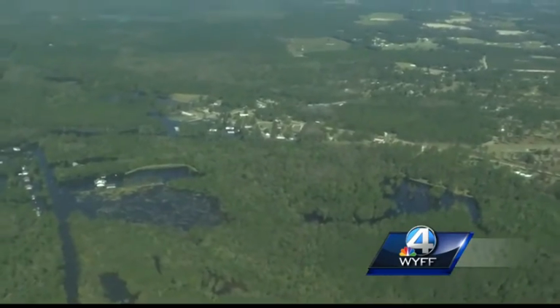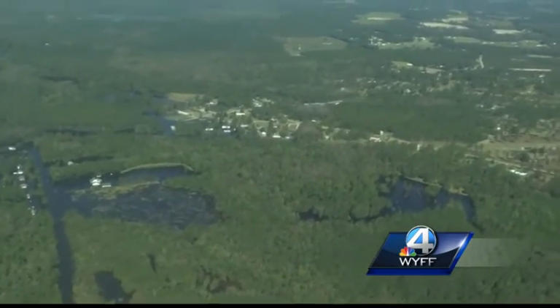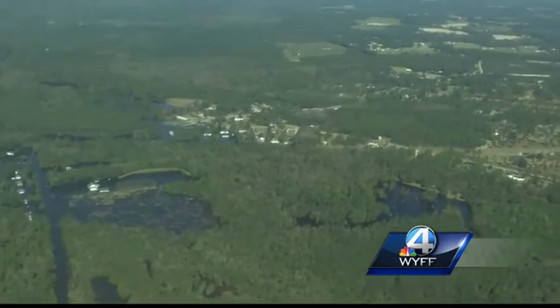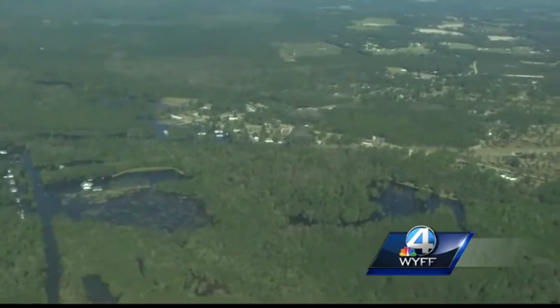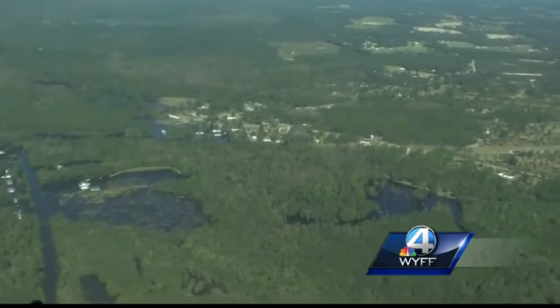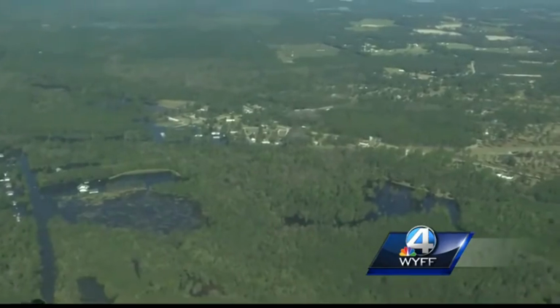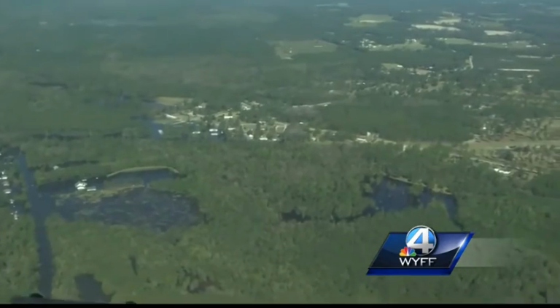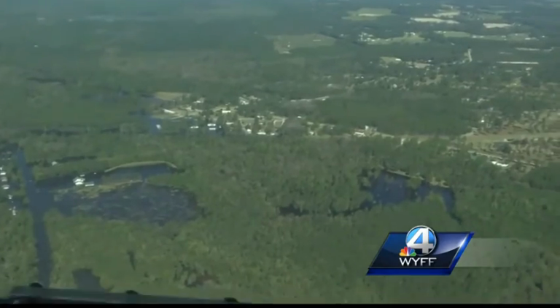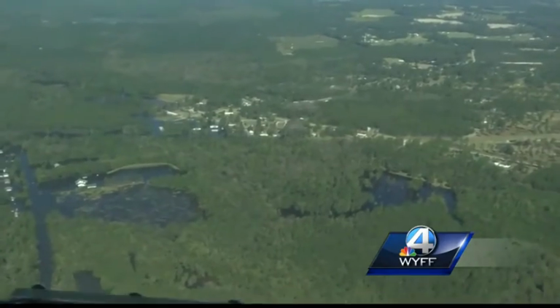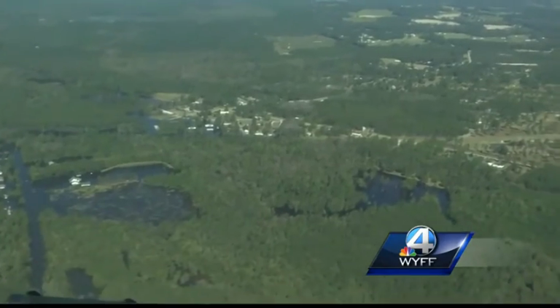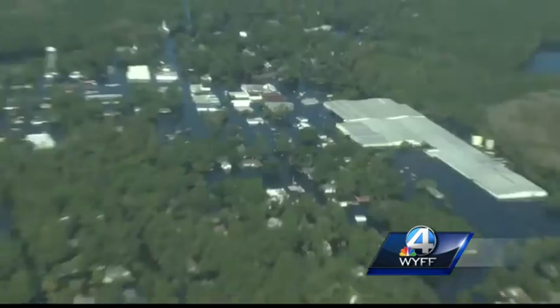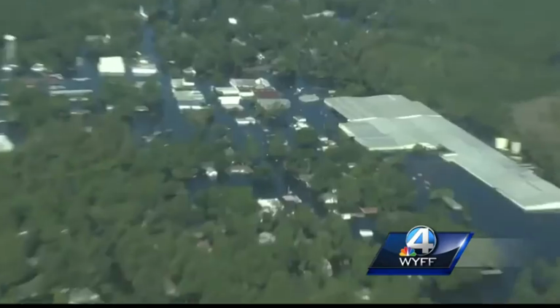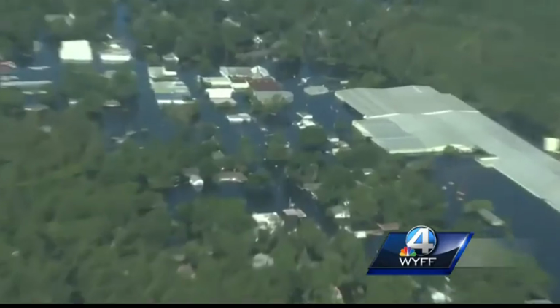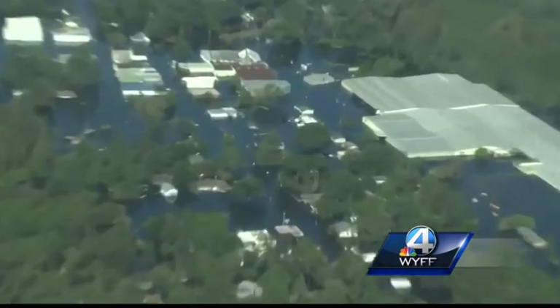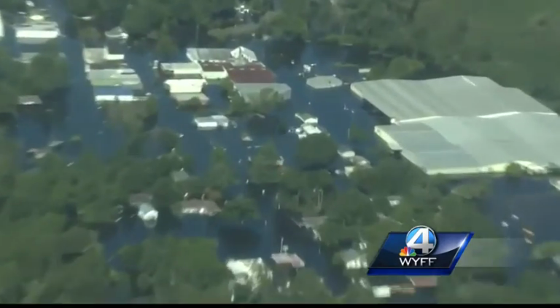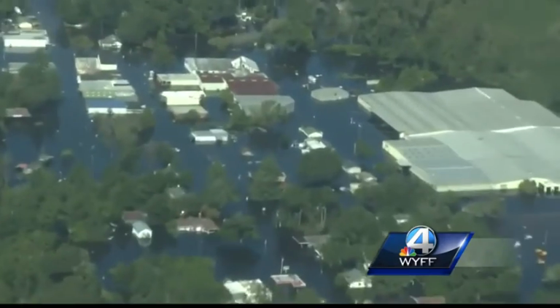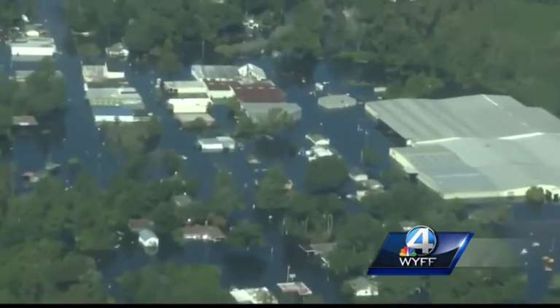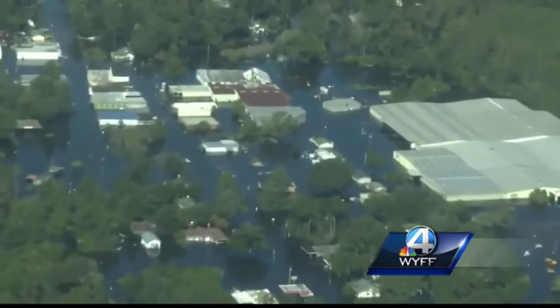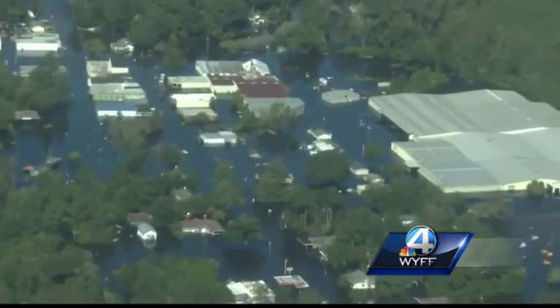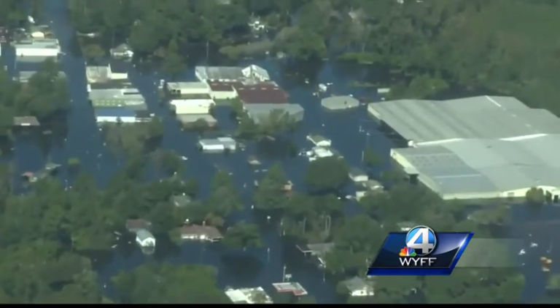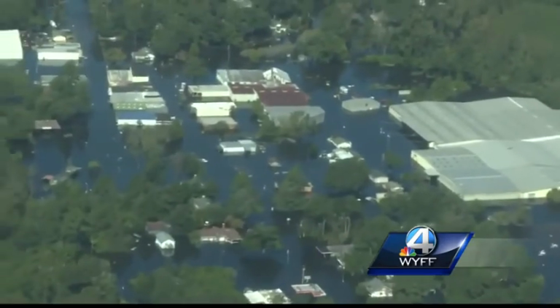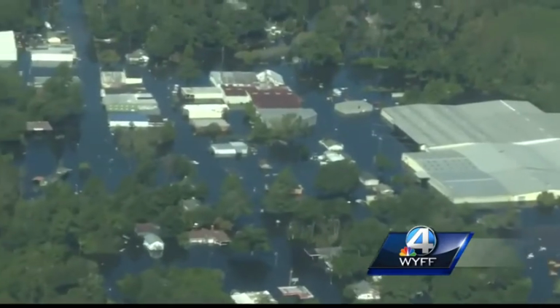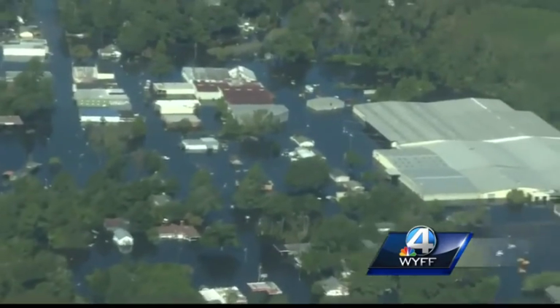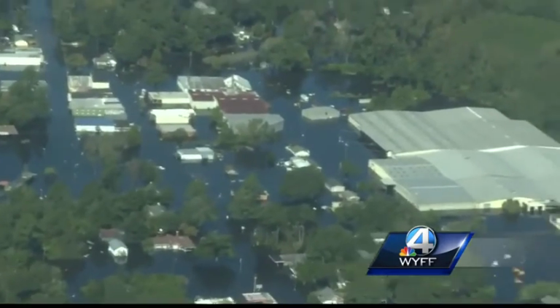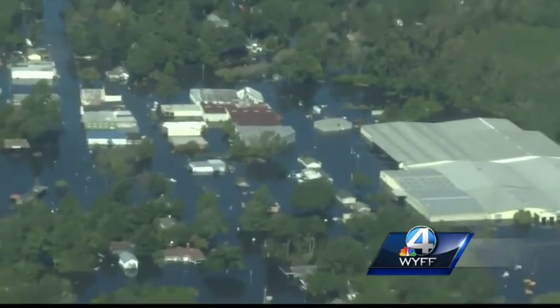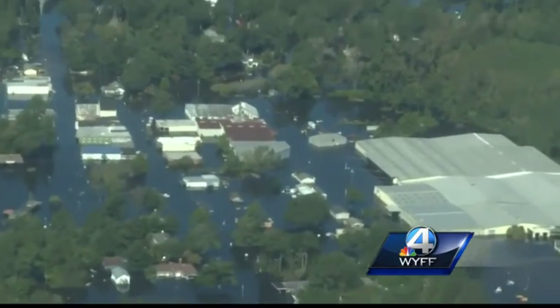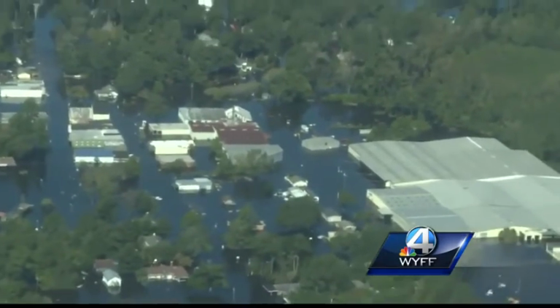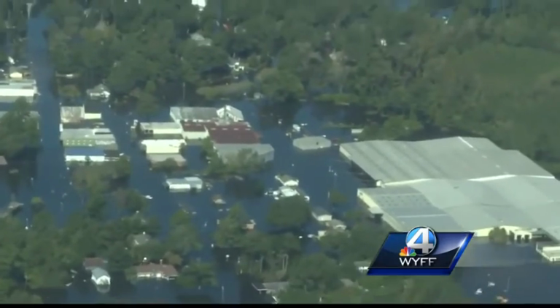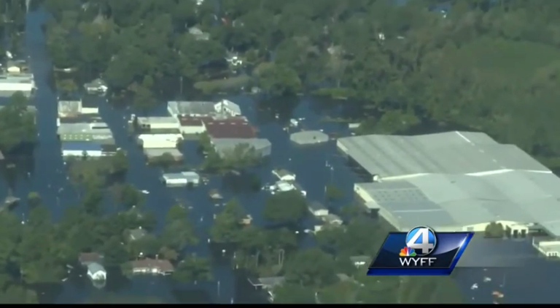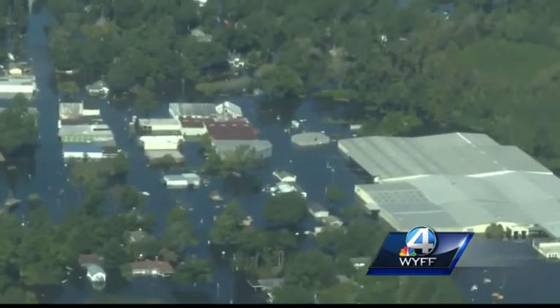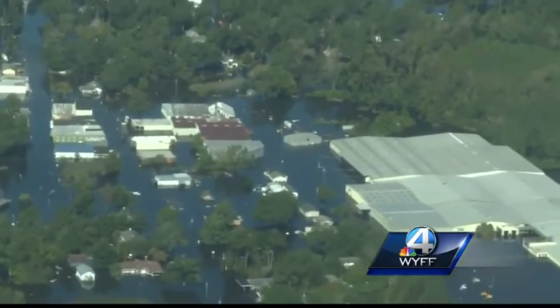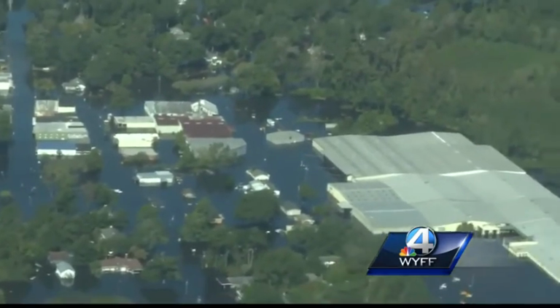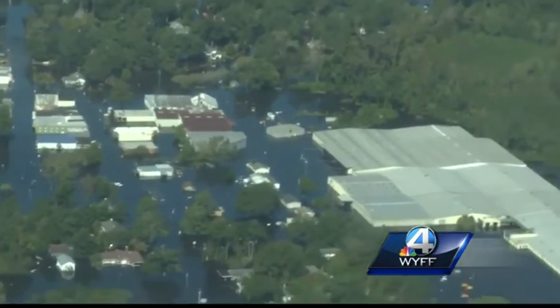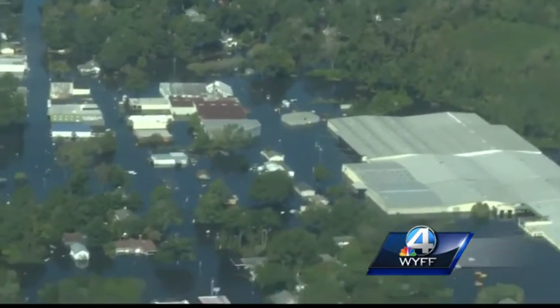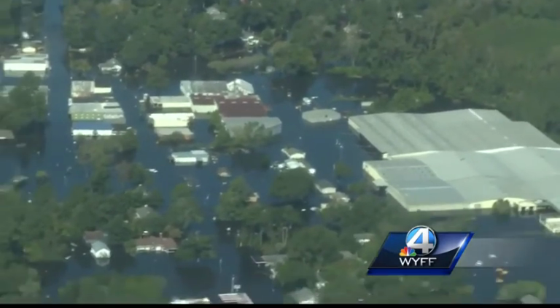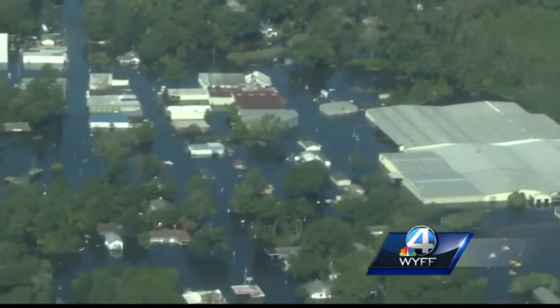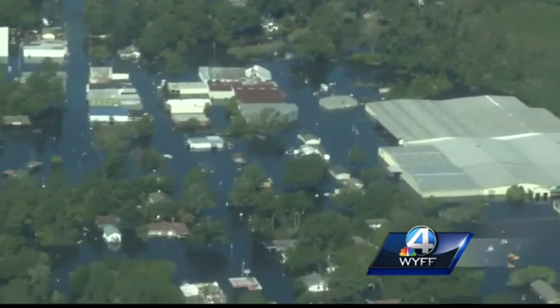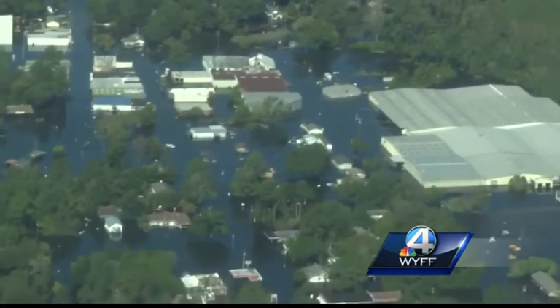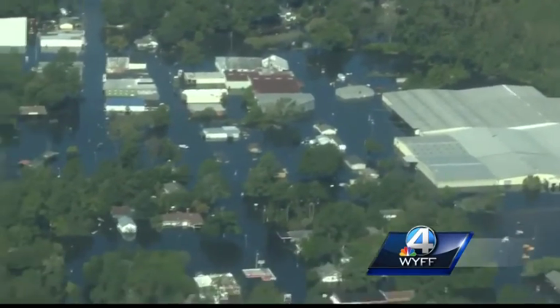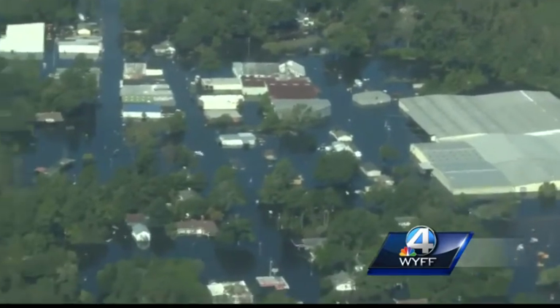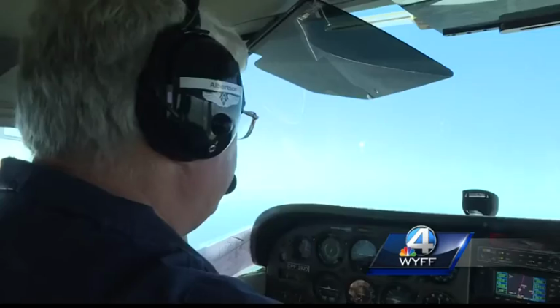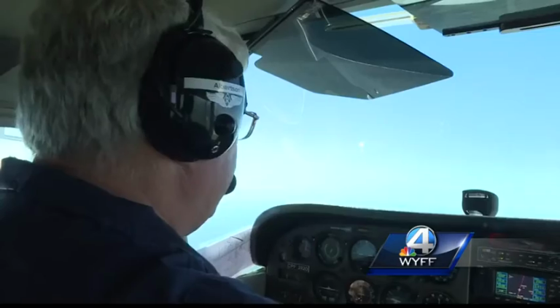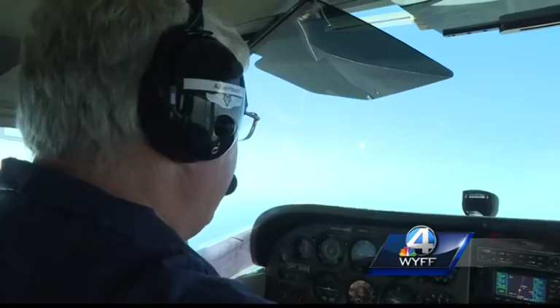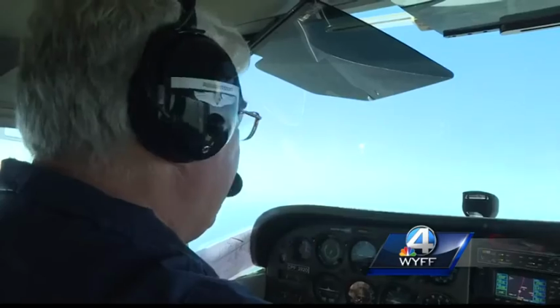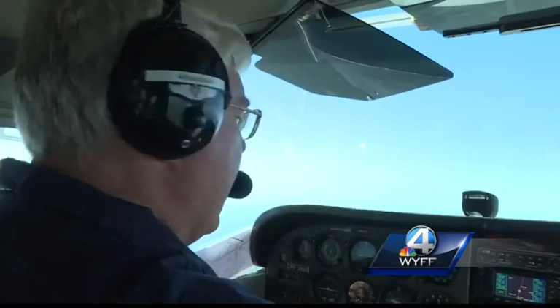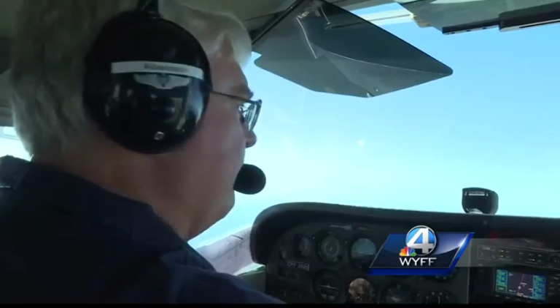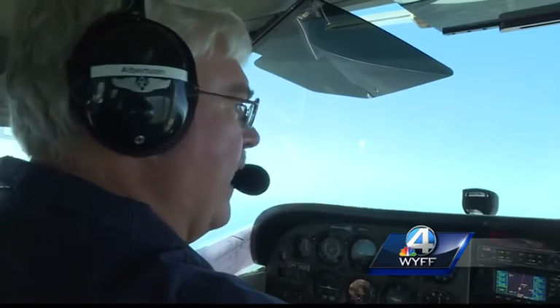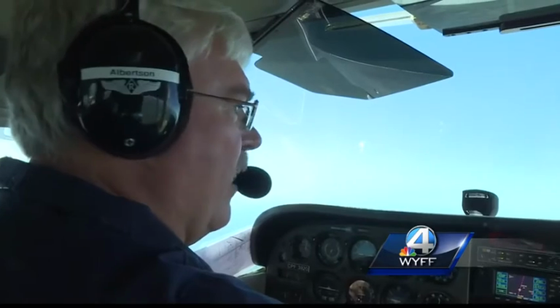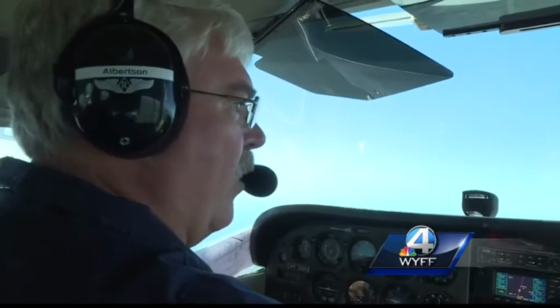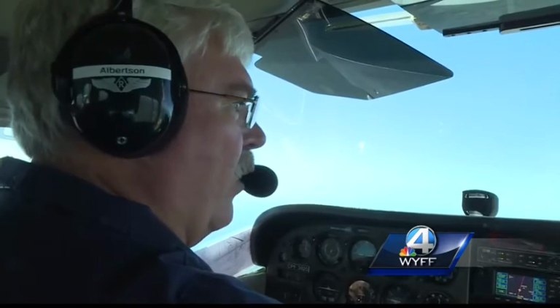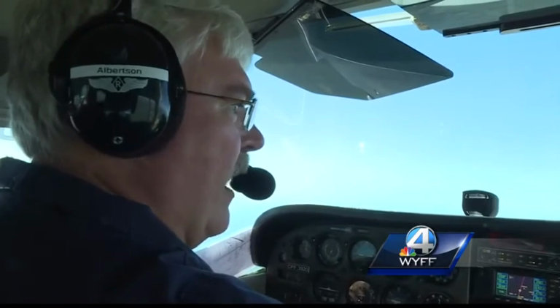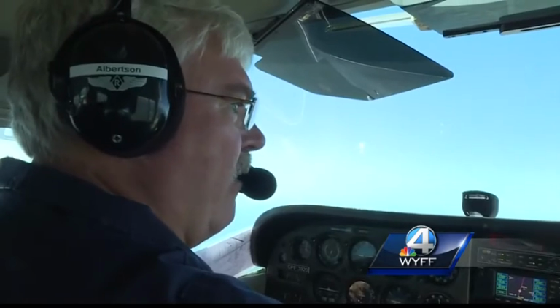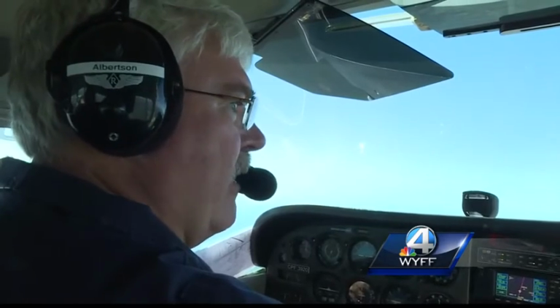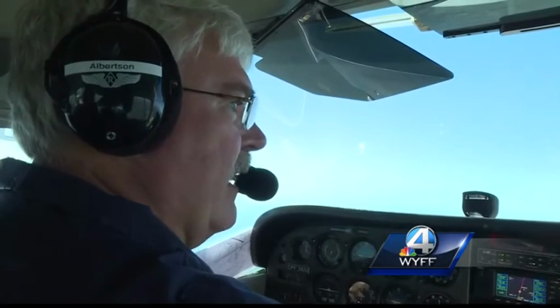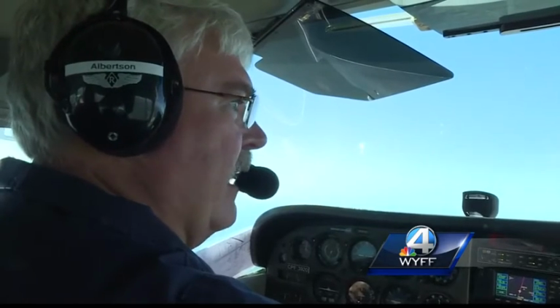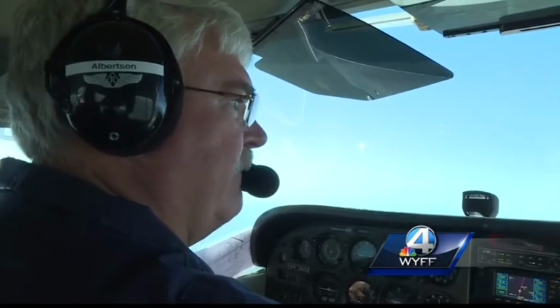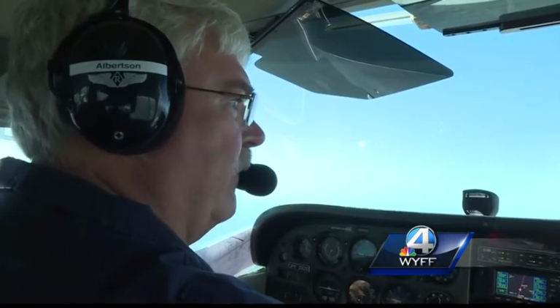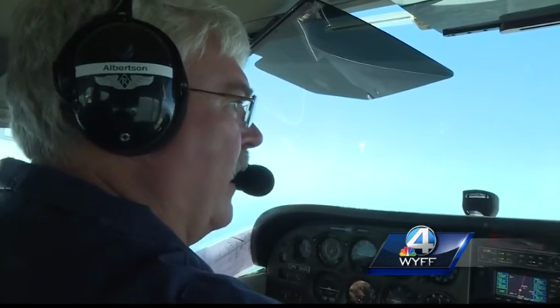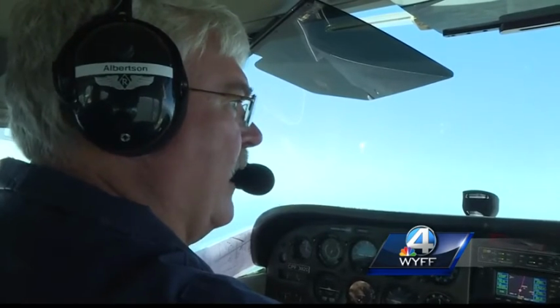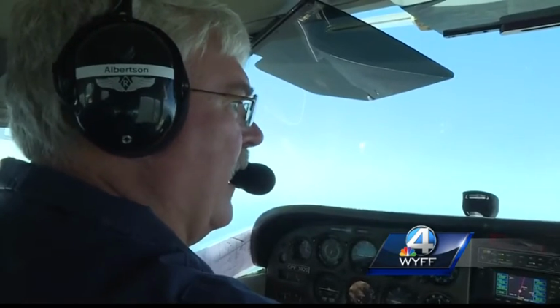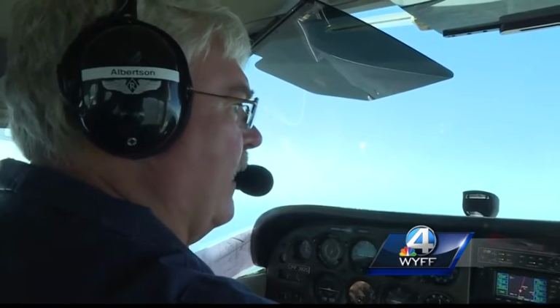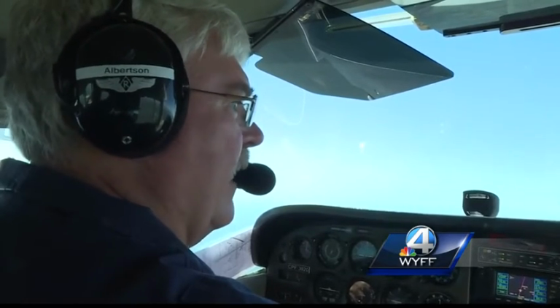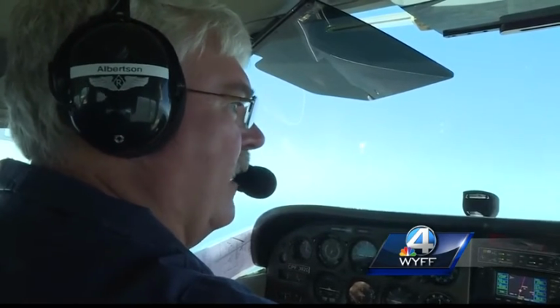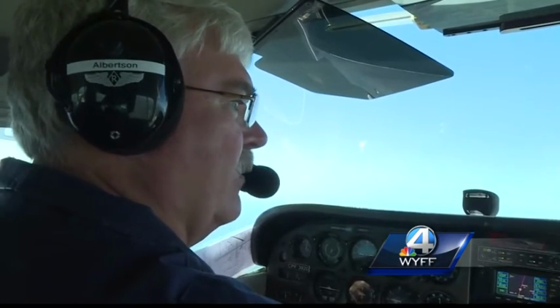3285, roger. And that's downtown Nichols that we're circling there on our left, and then have that whole area get flooded like that.